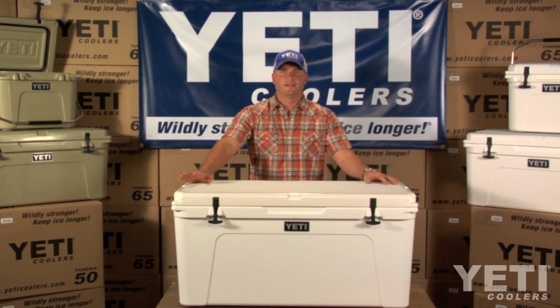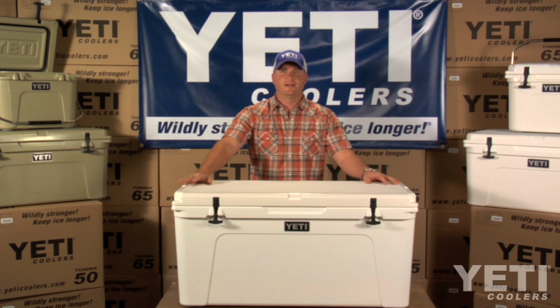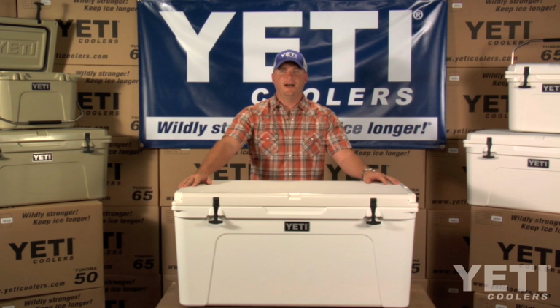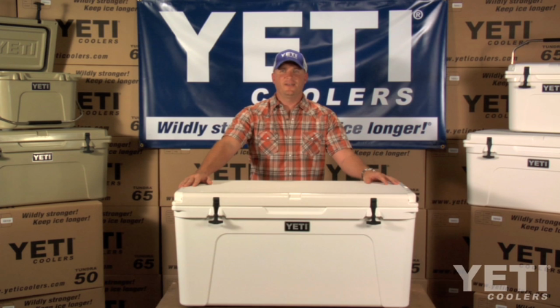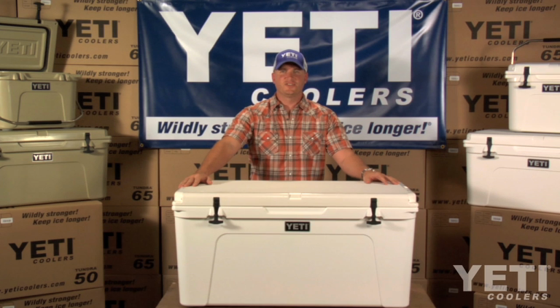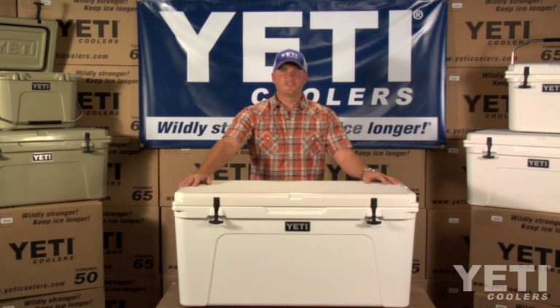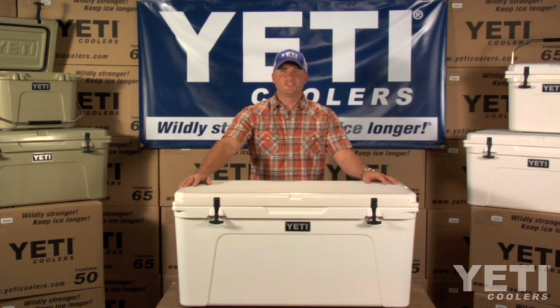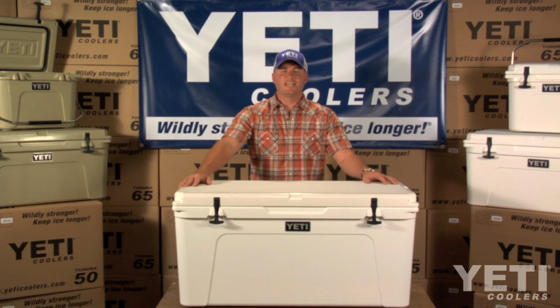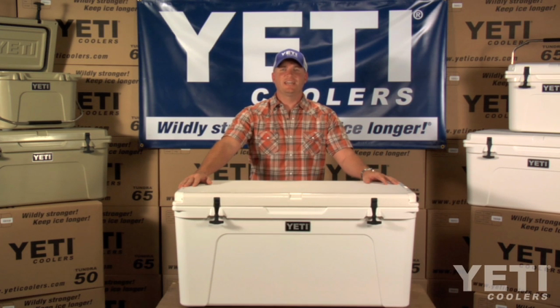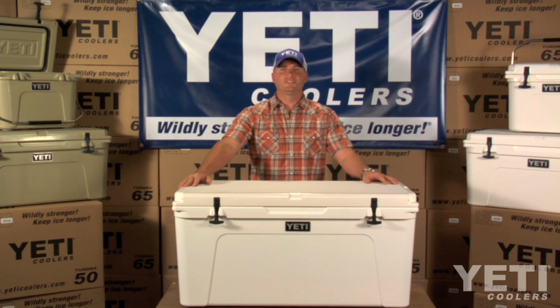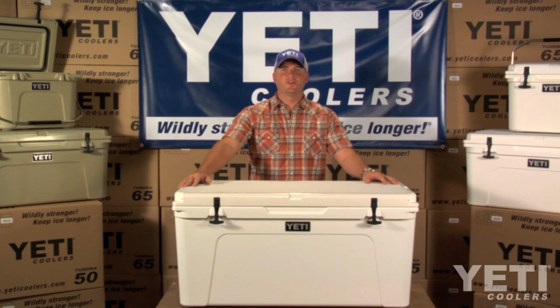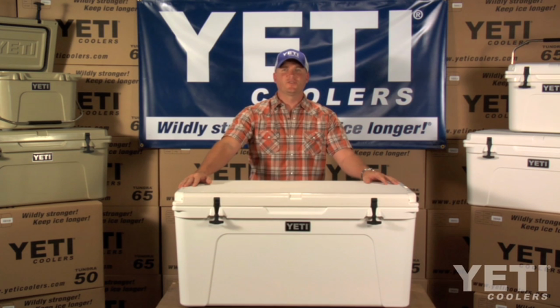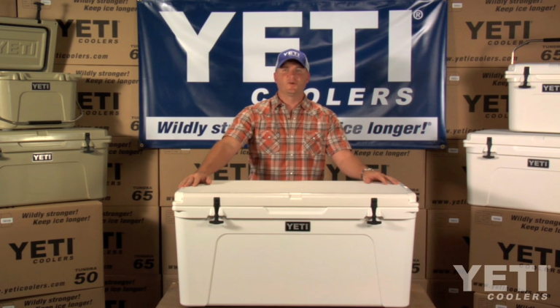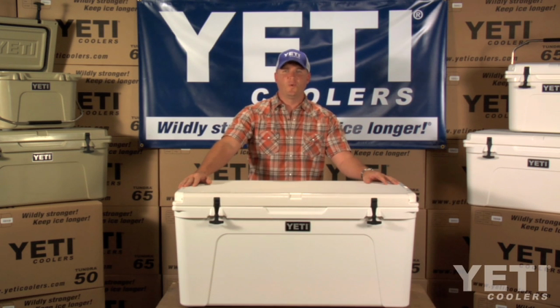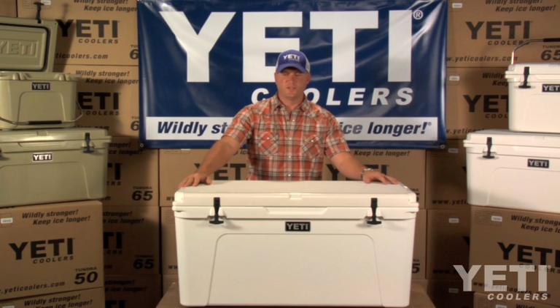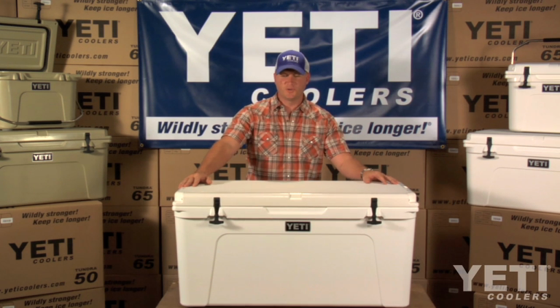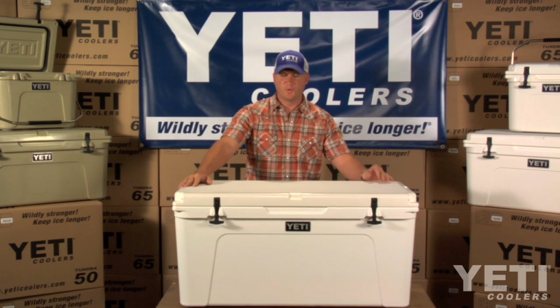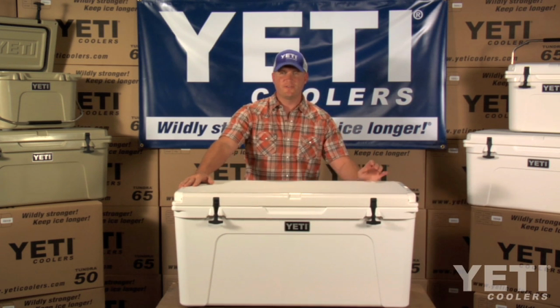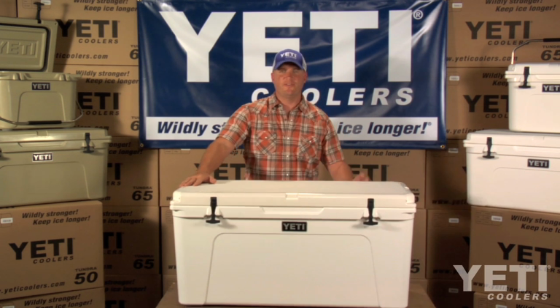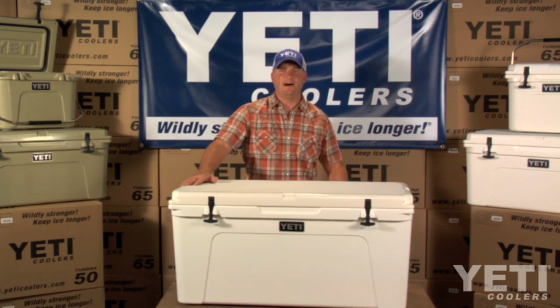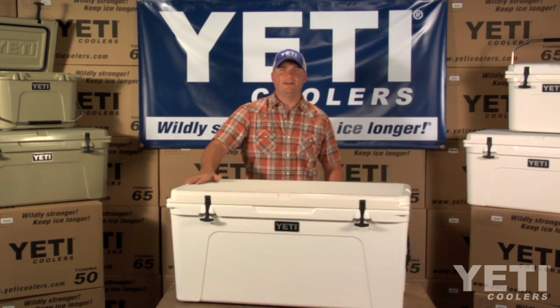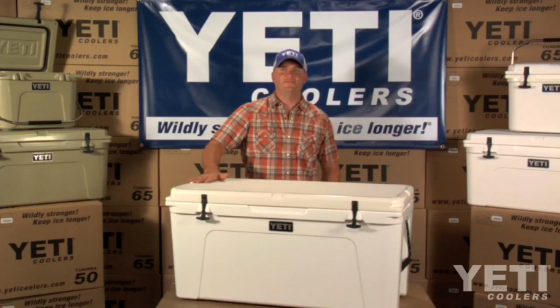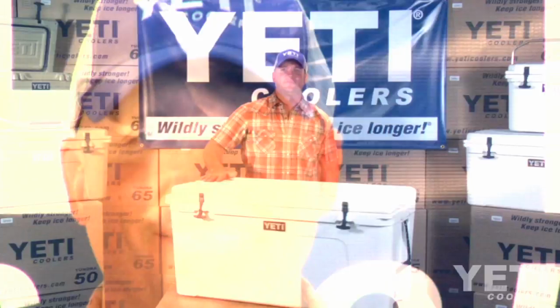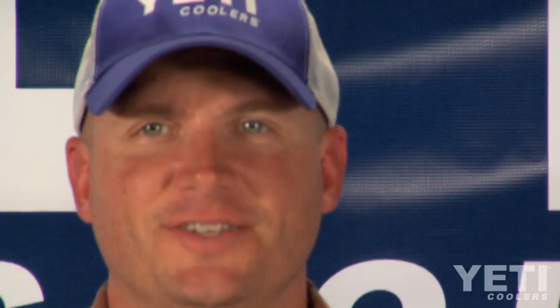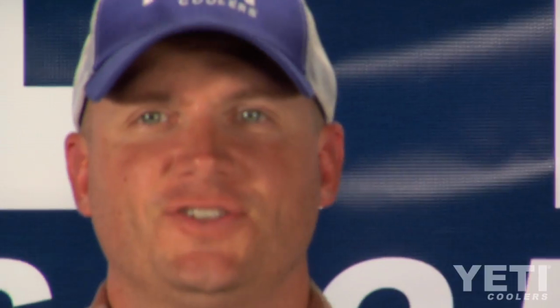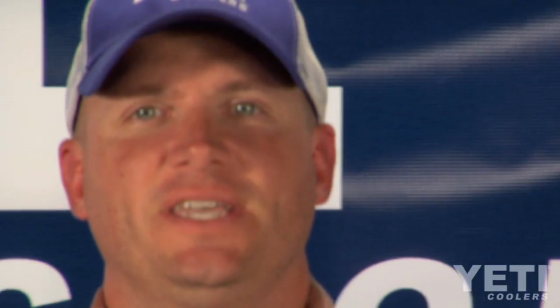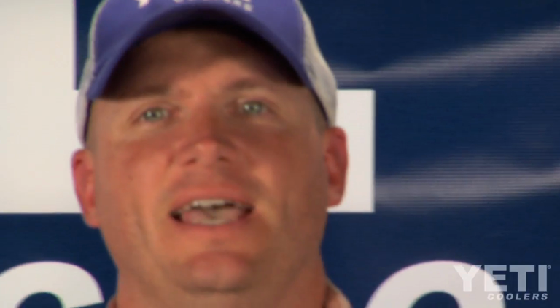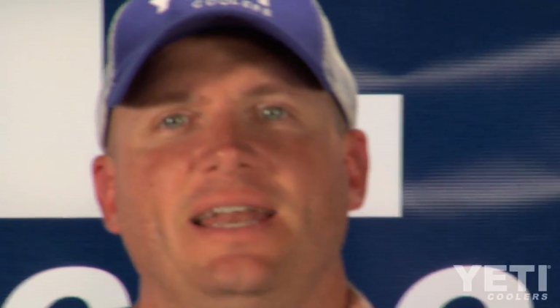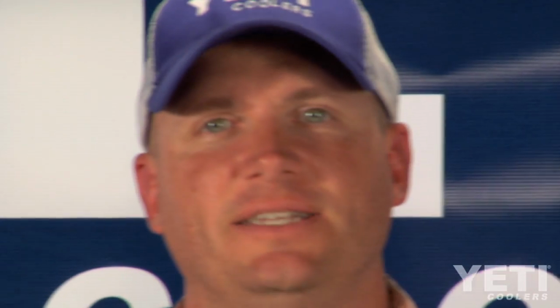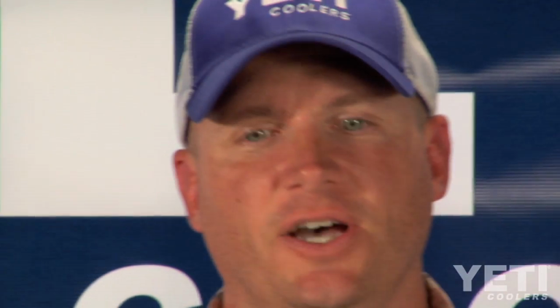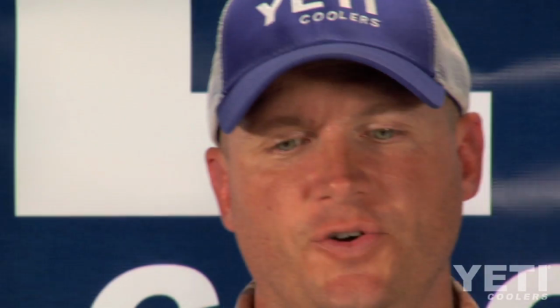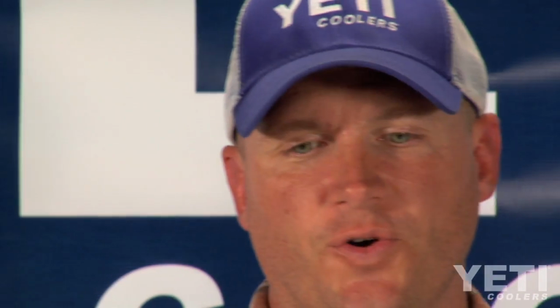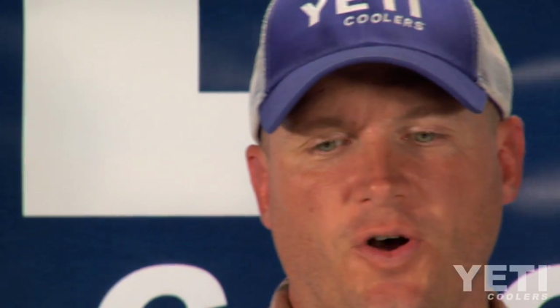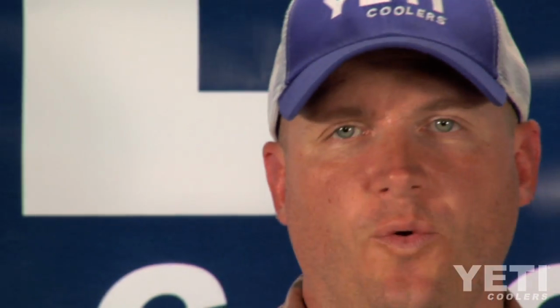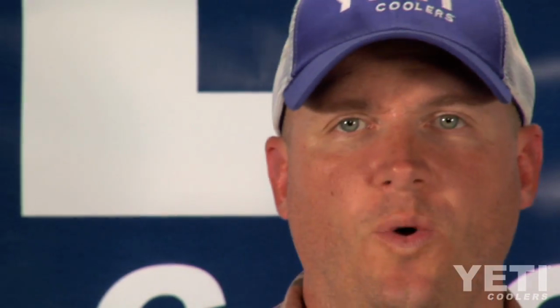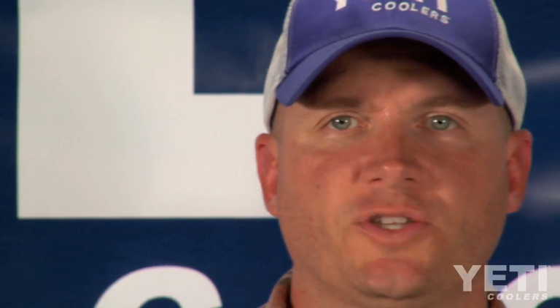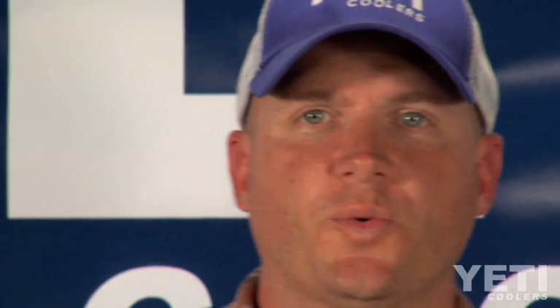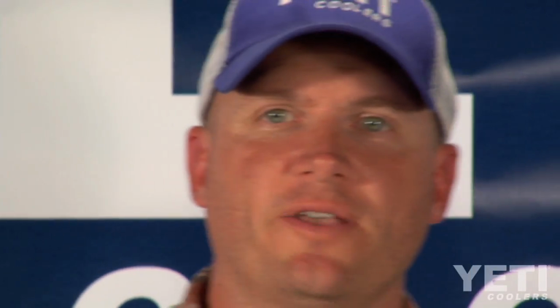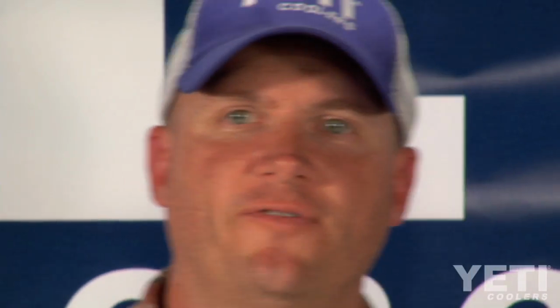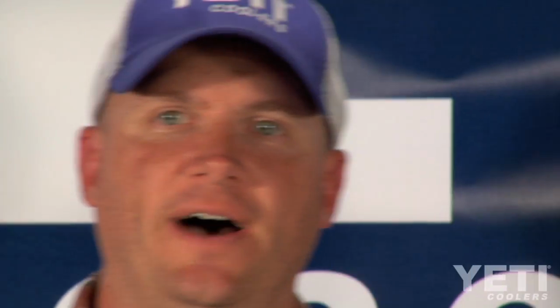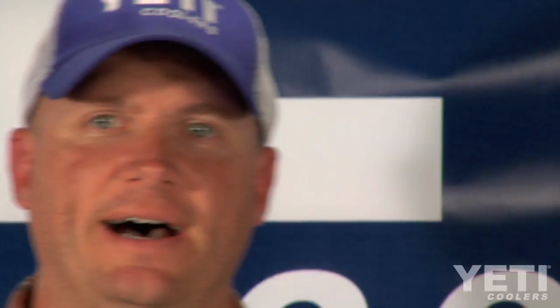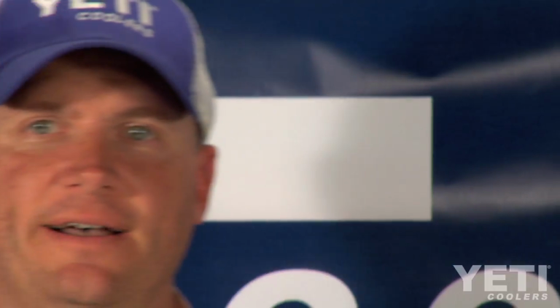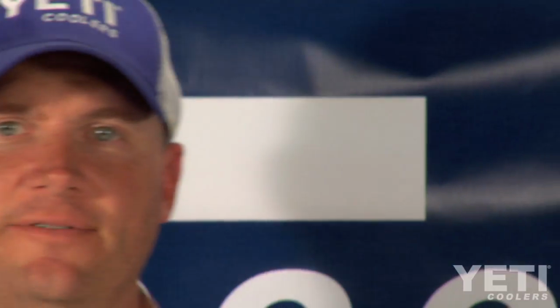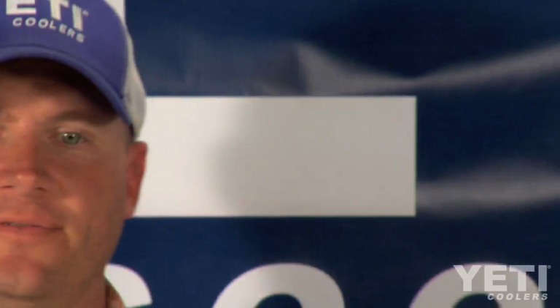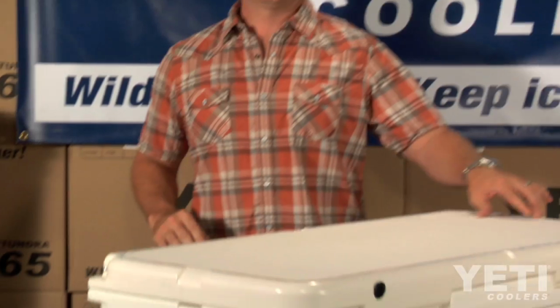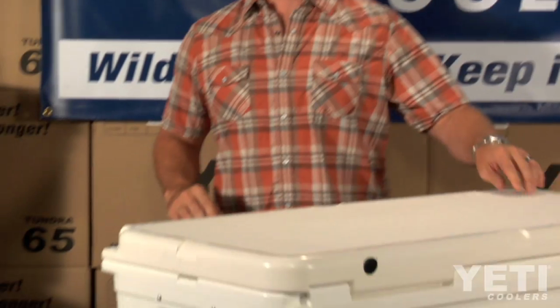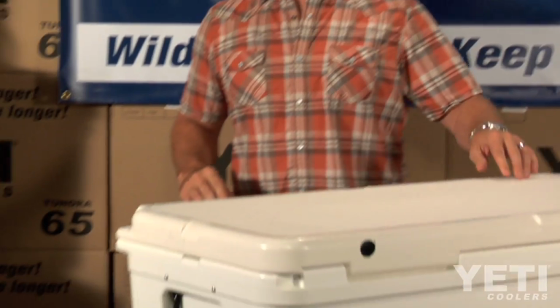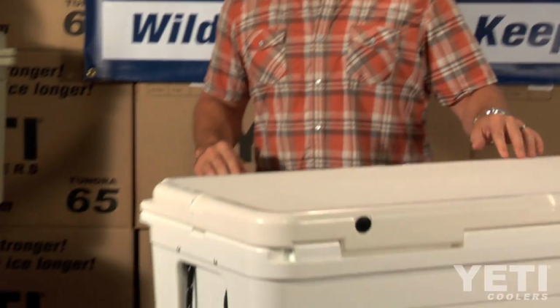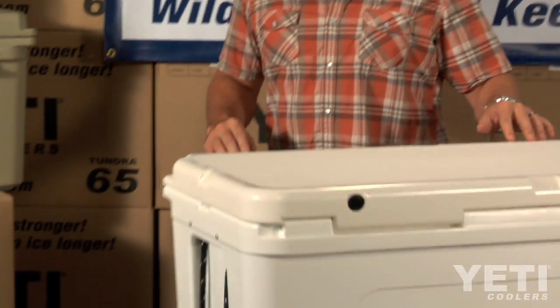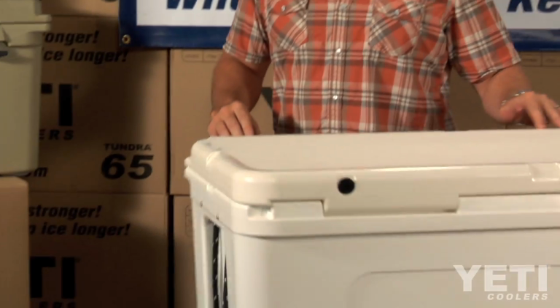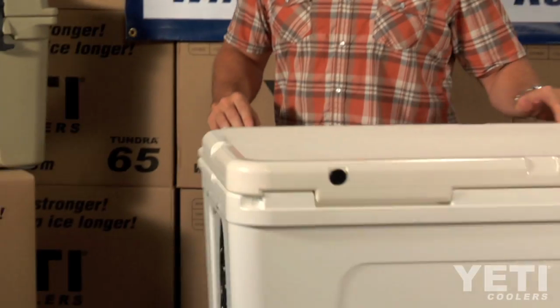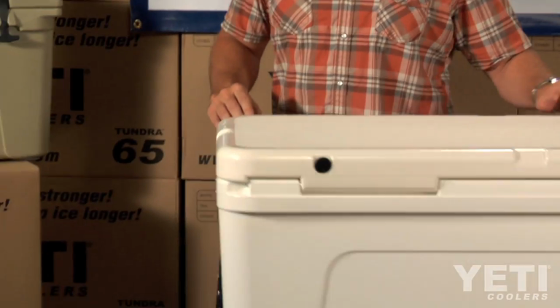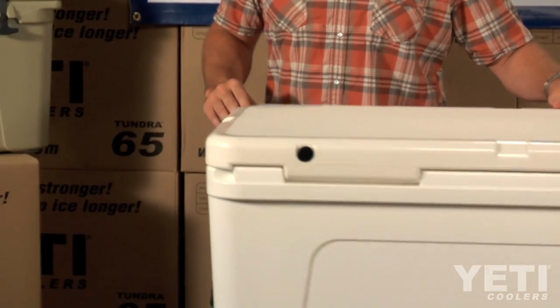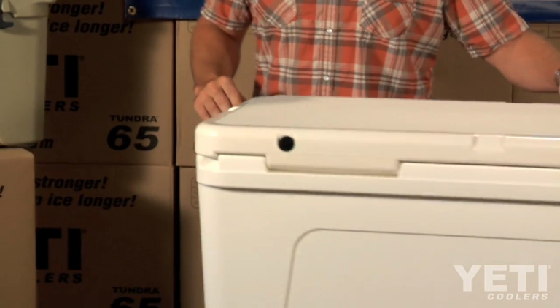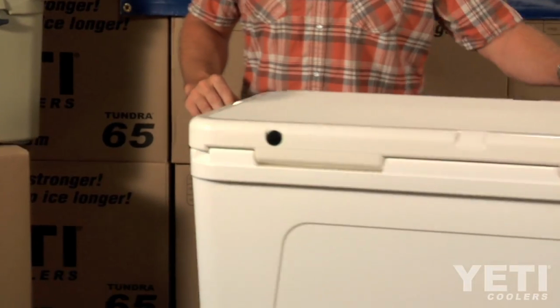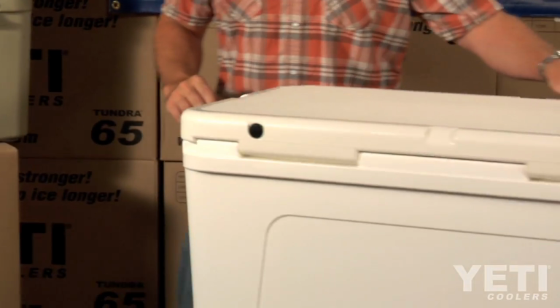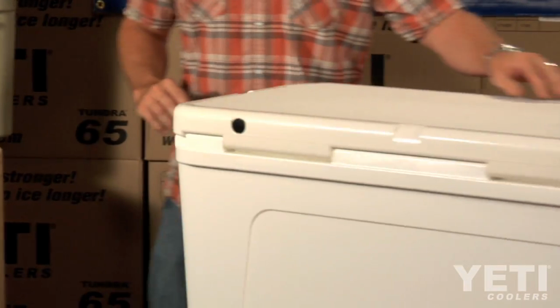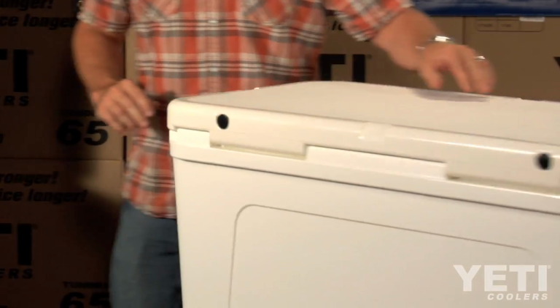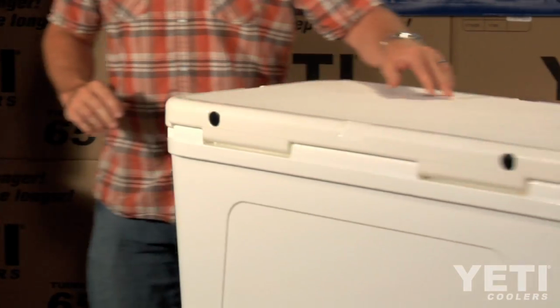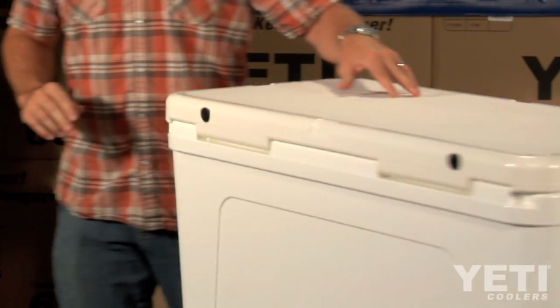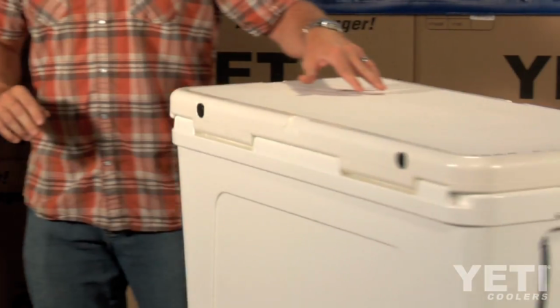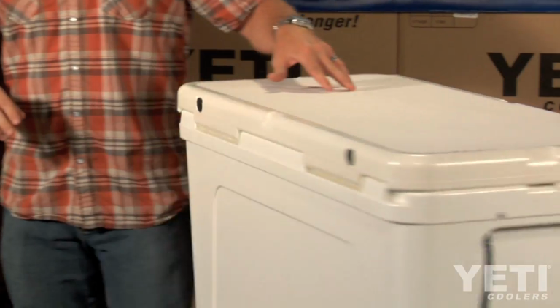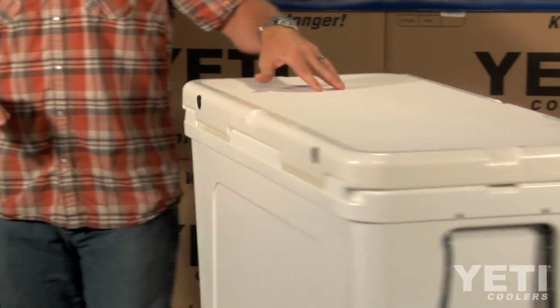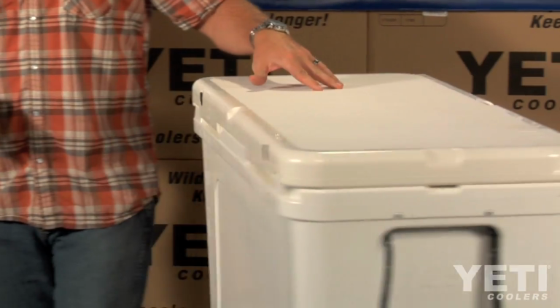This is the Yeti Tundra 125. This is a great cooler for all-around use.